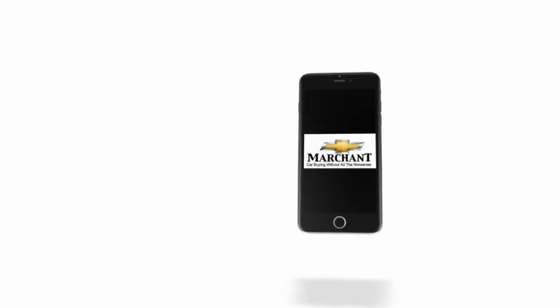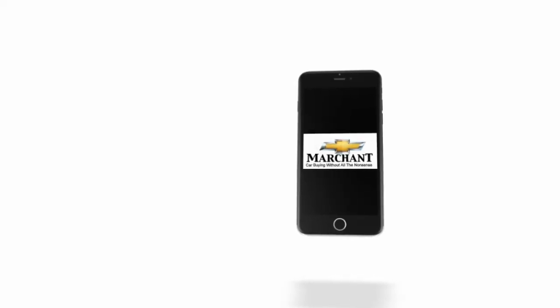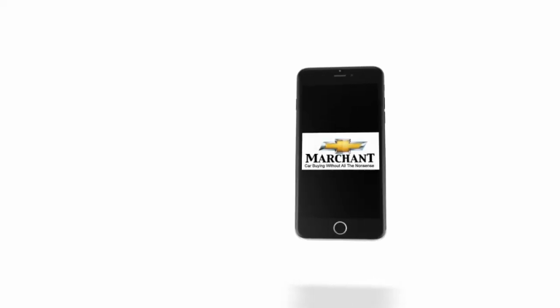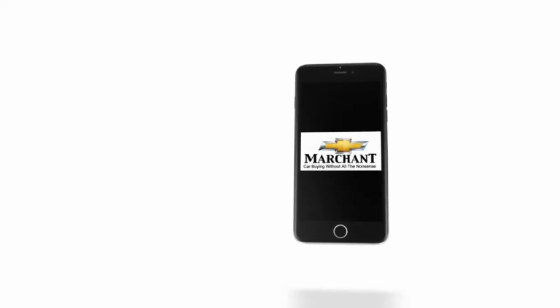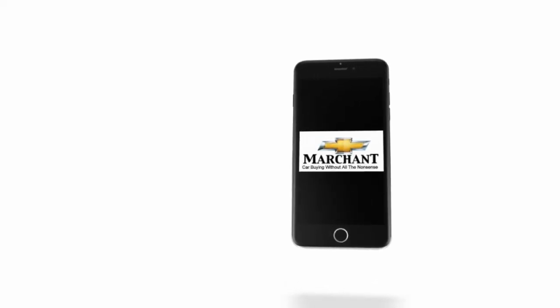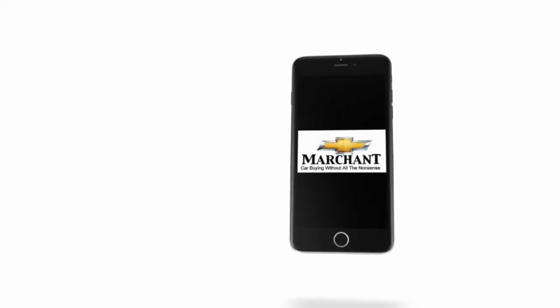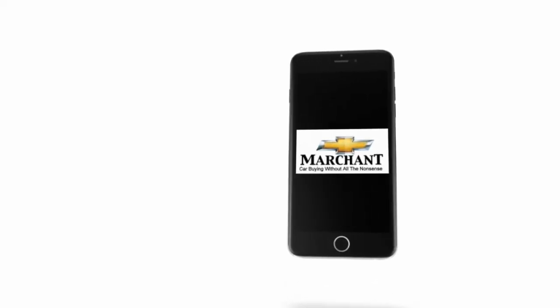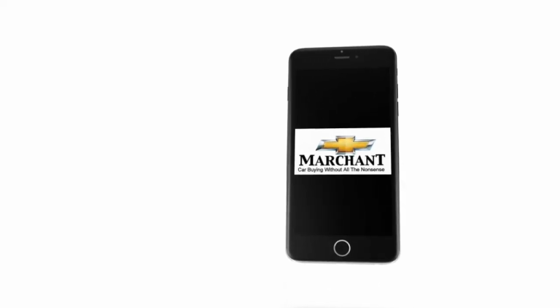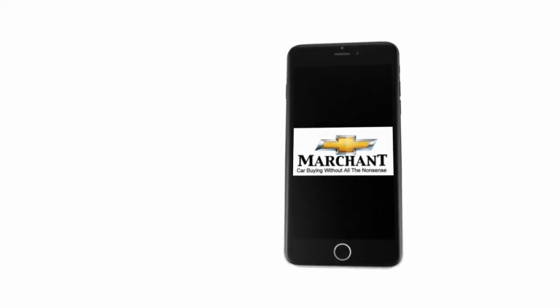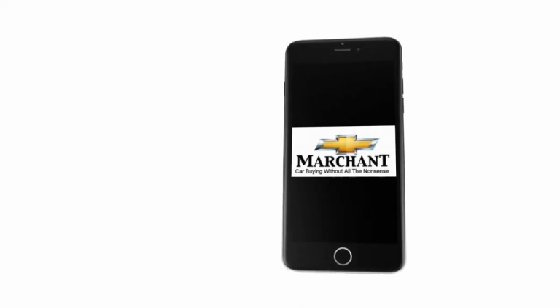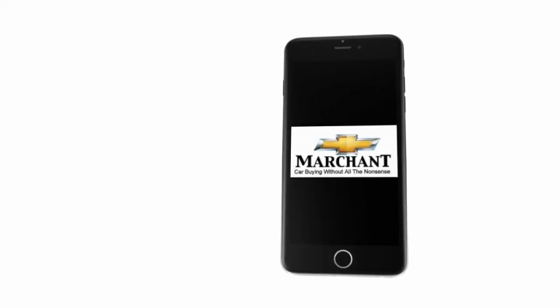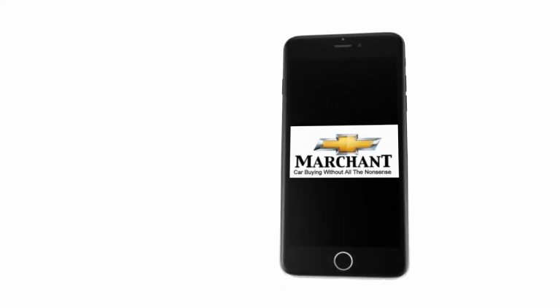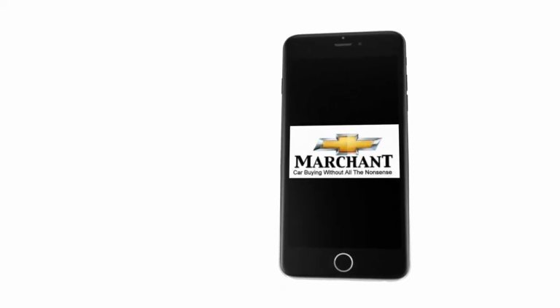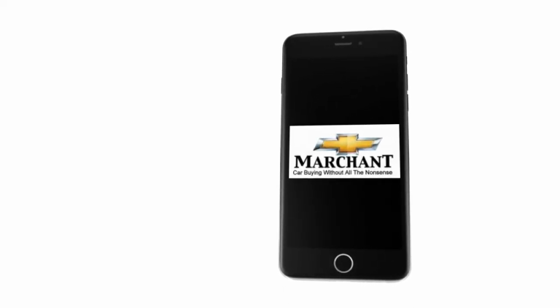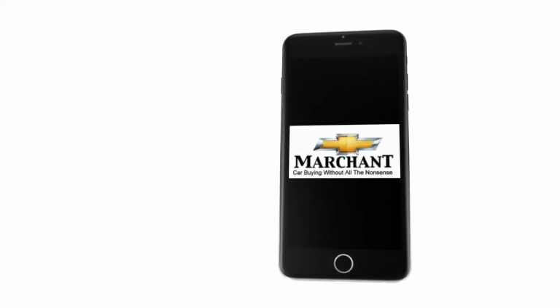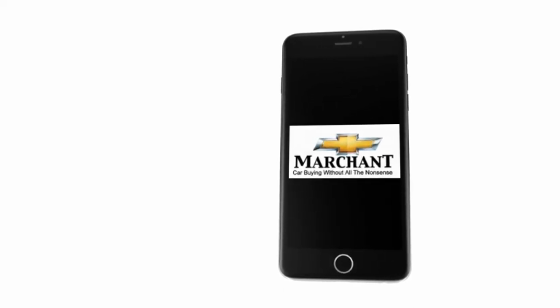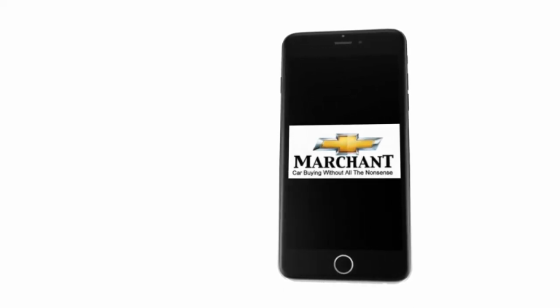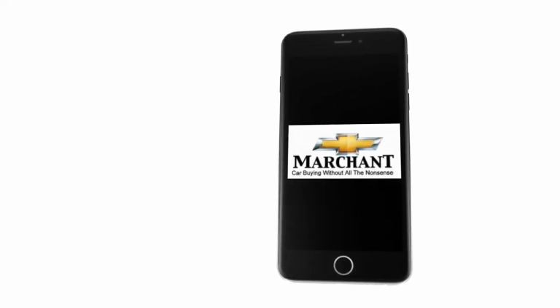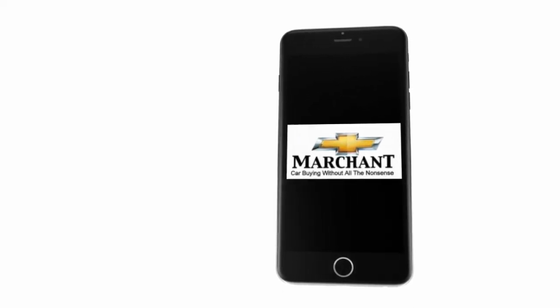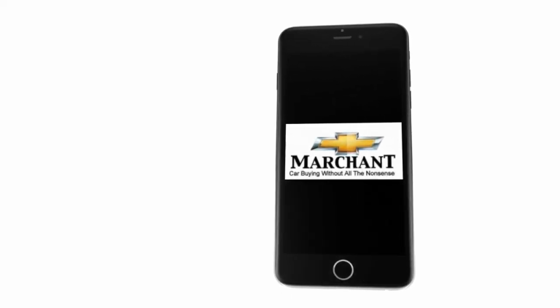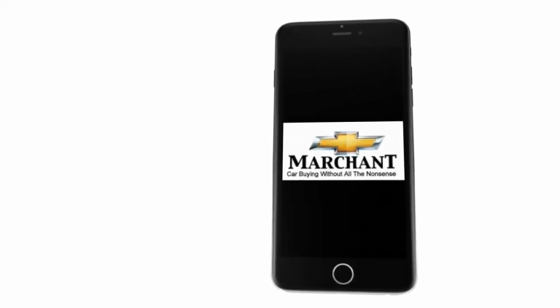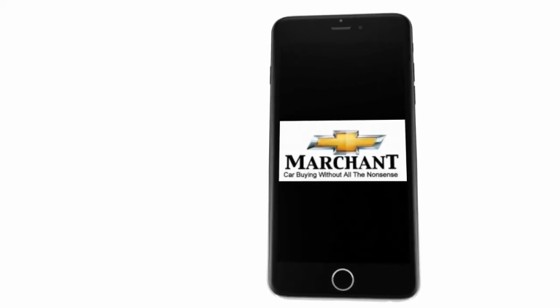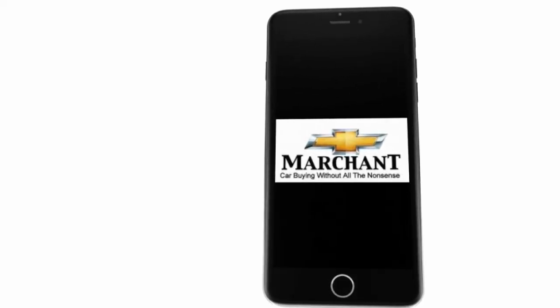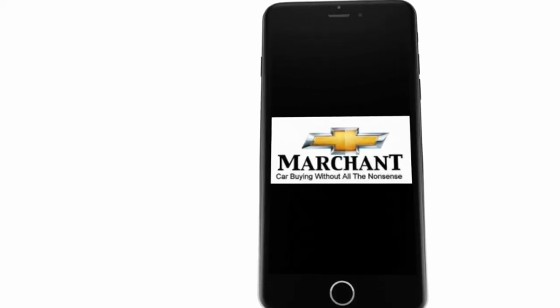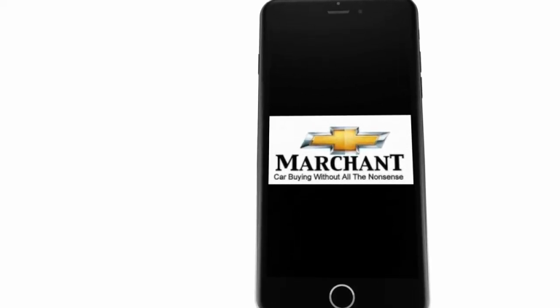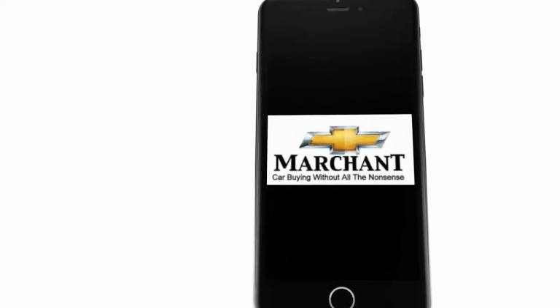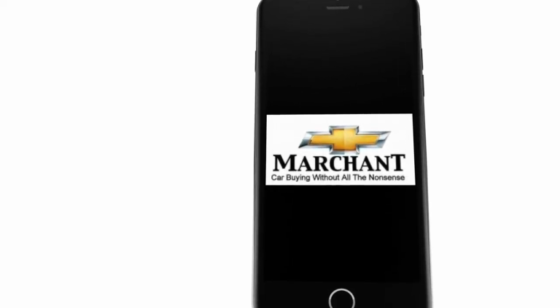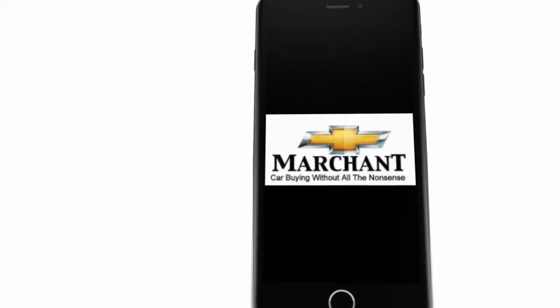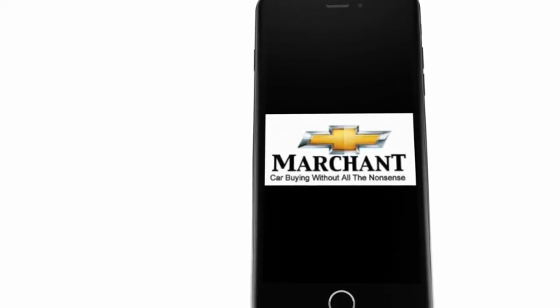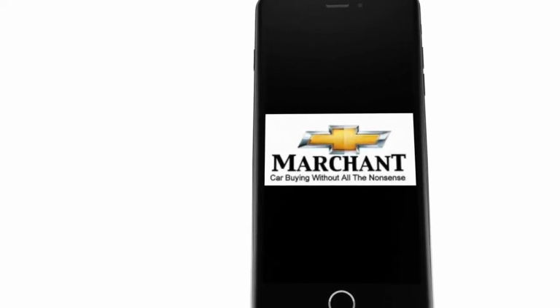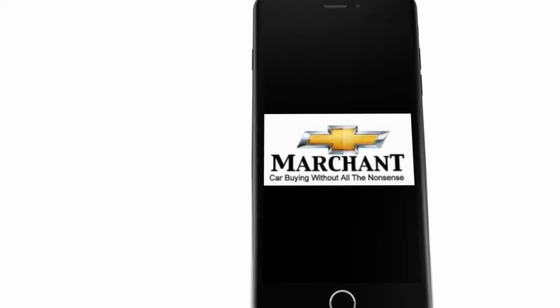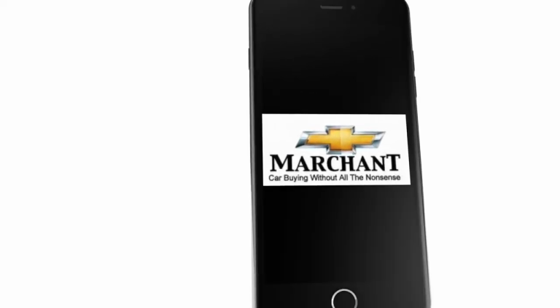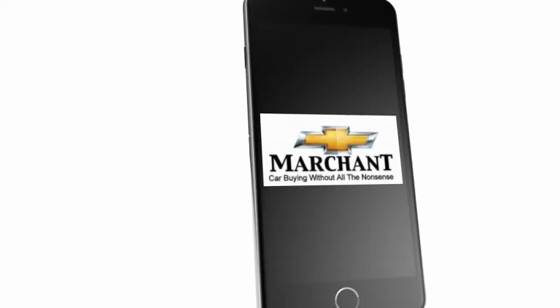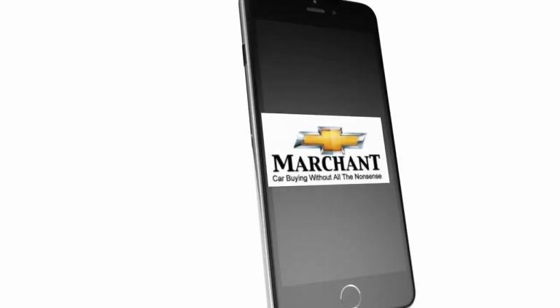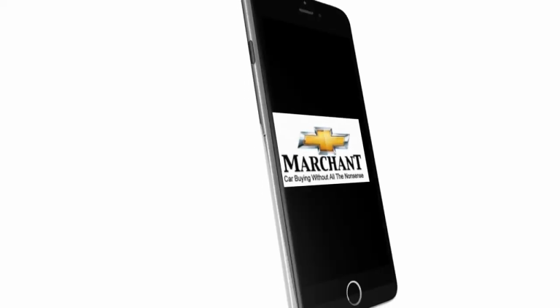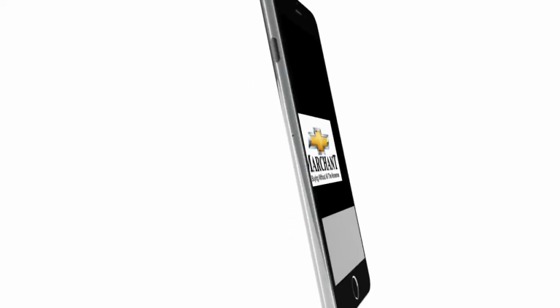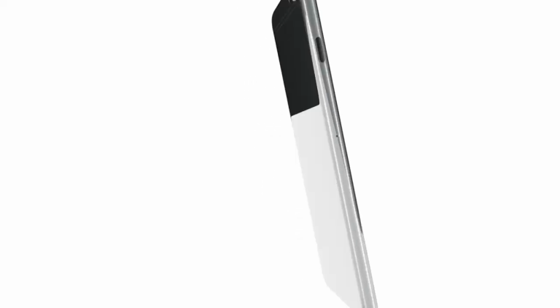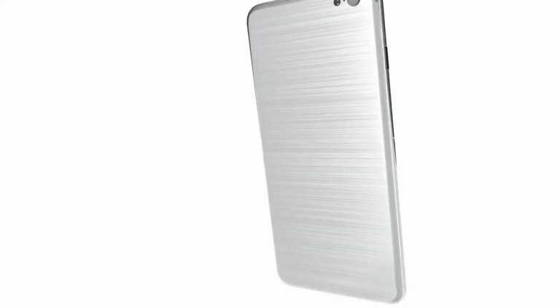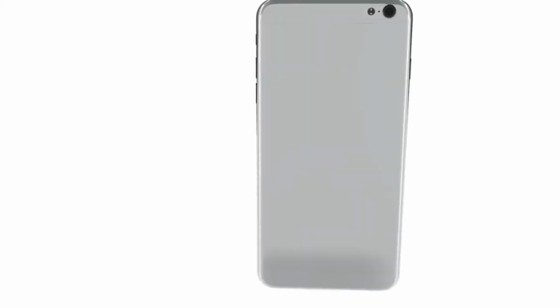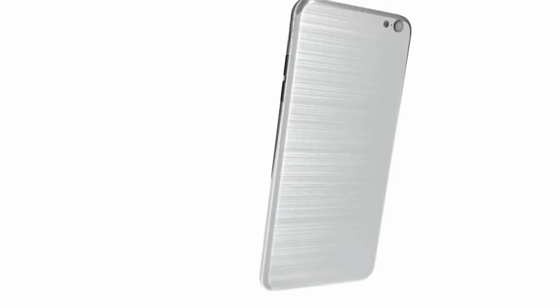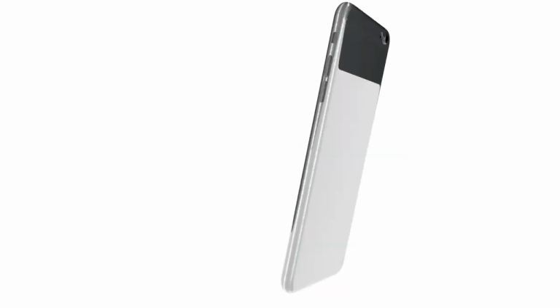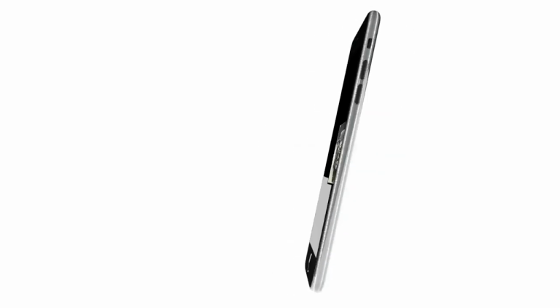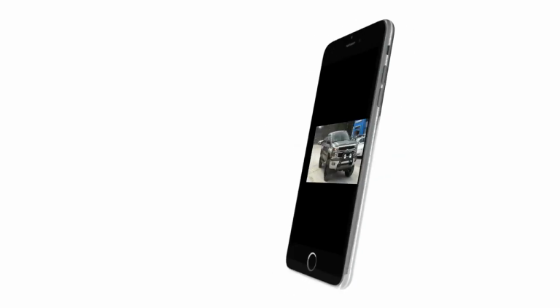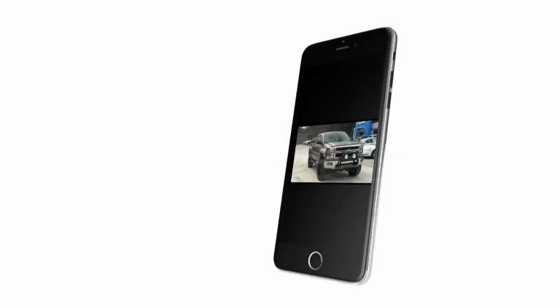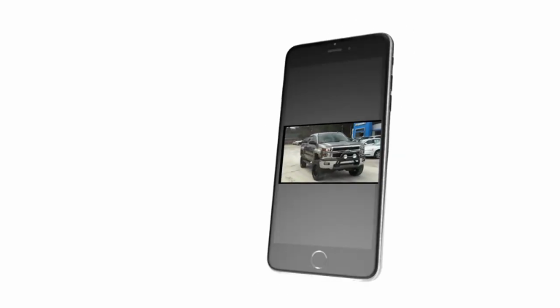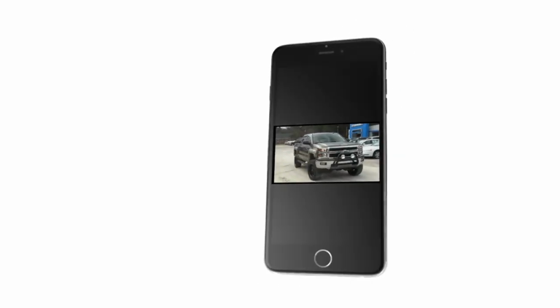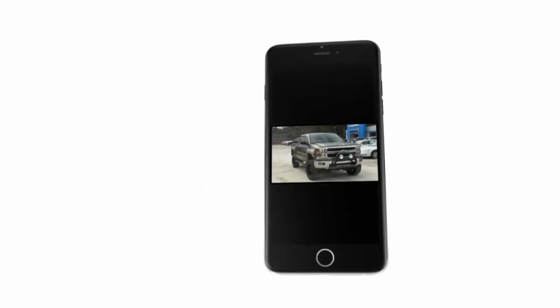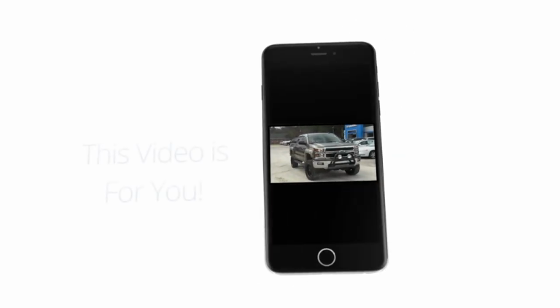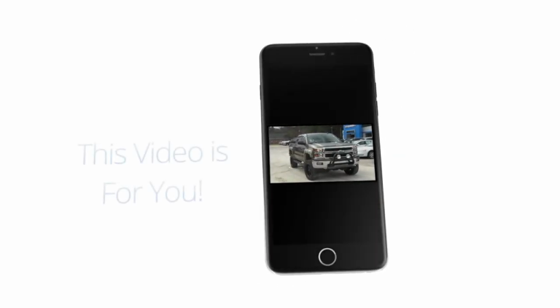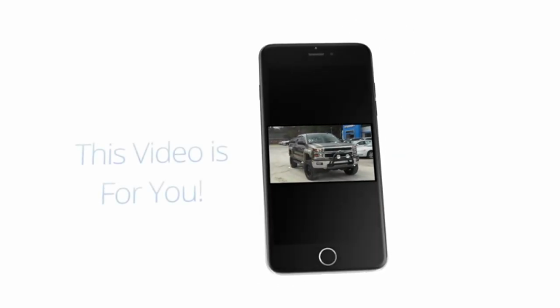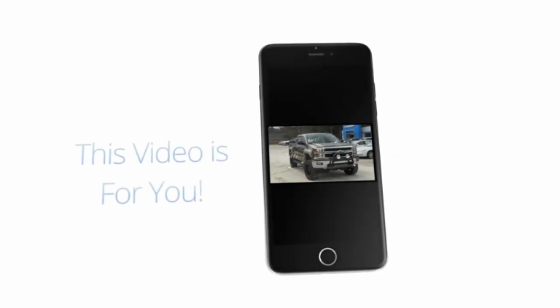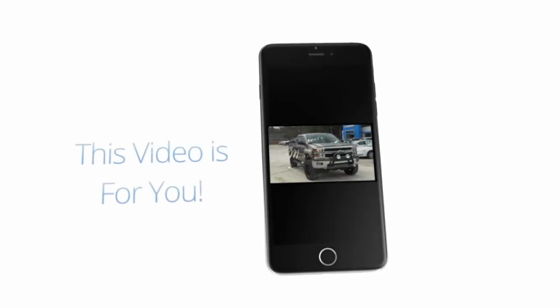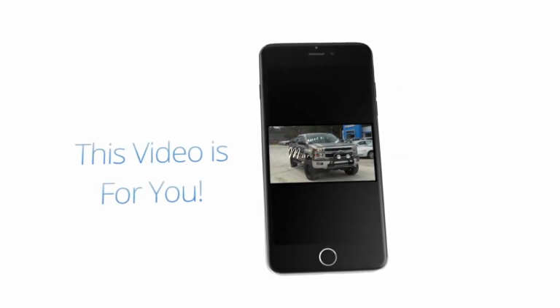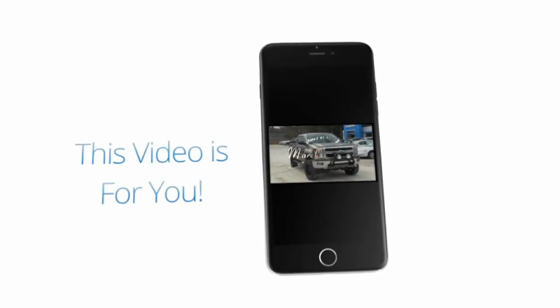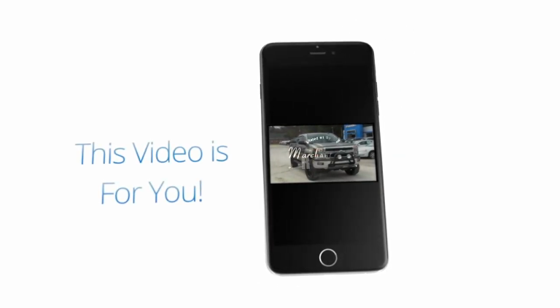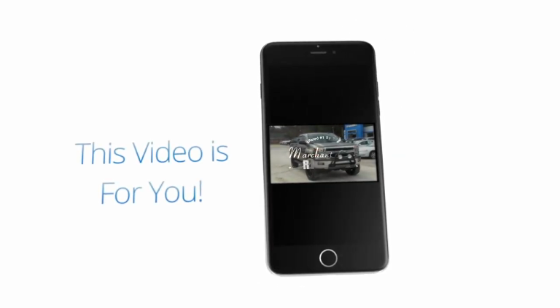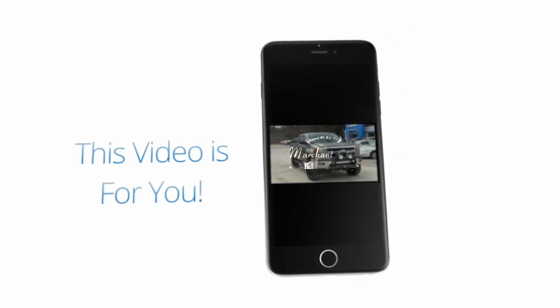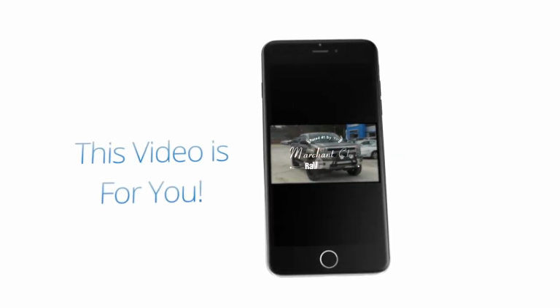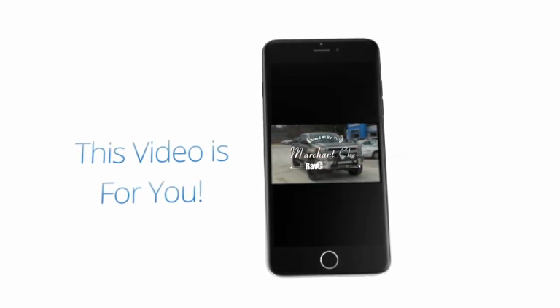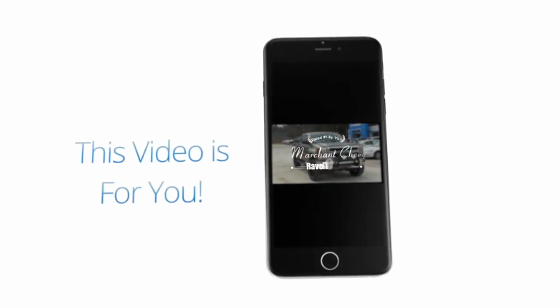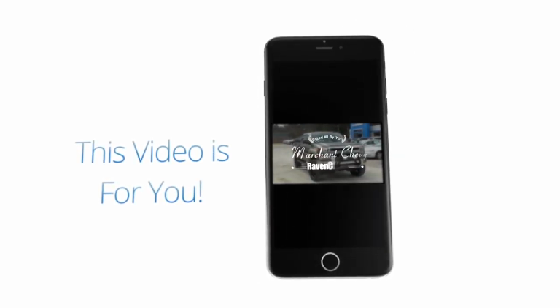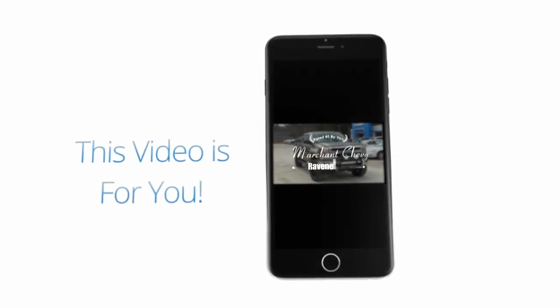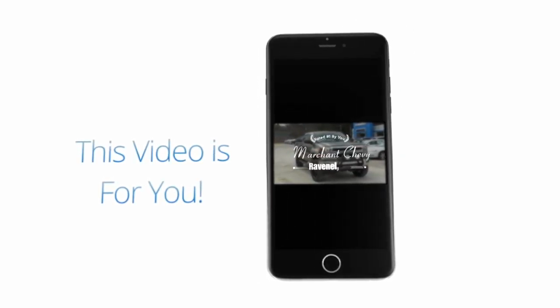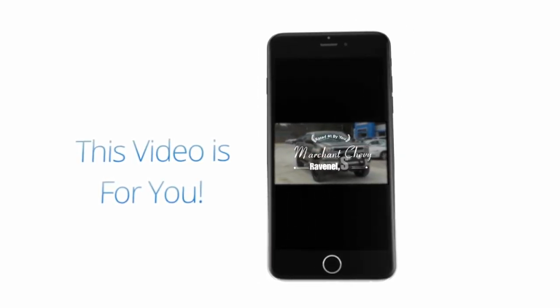Marchant Chevrolet Carbine without all the nonsense. Stay tuned folks, because this video is for you.